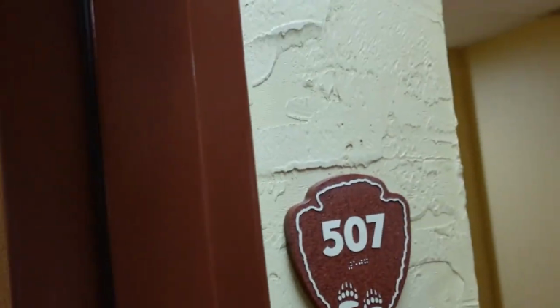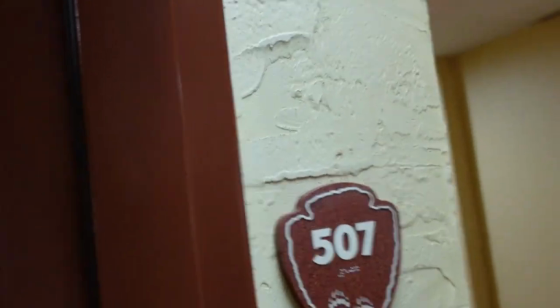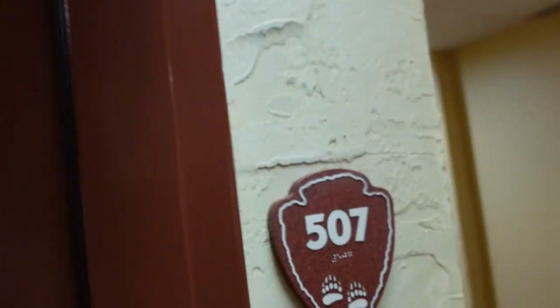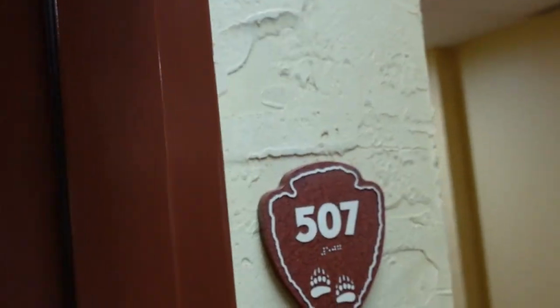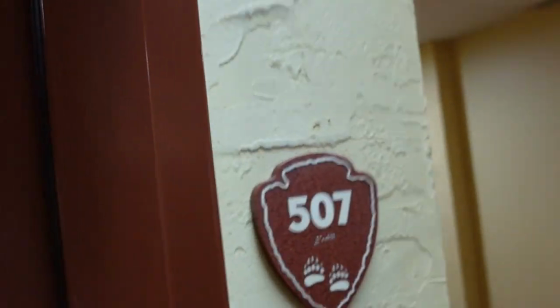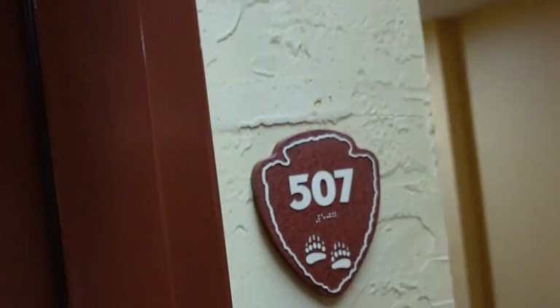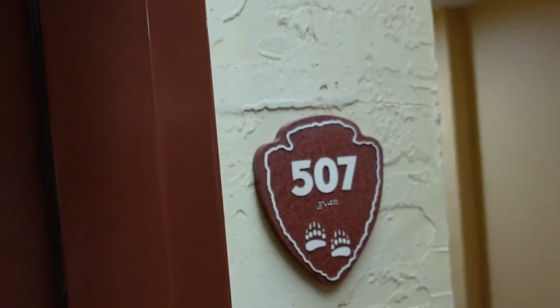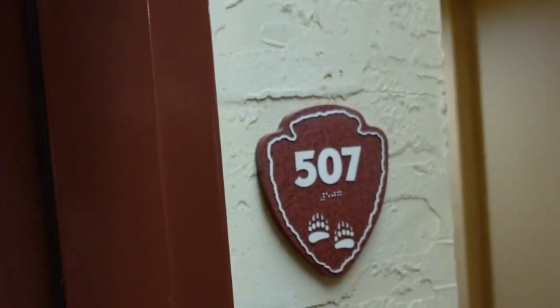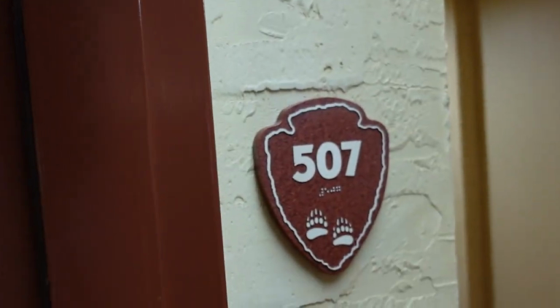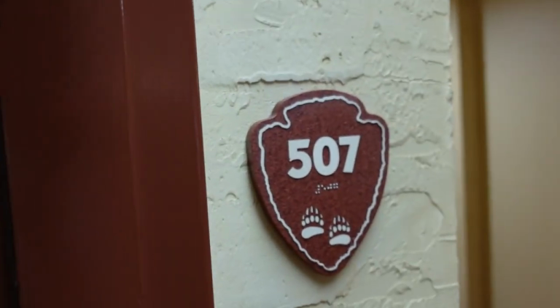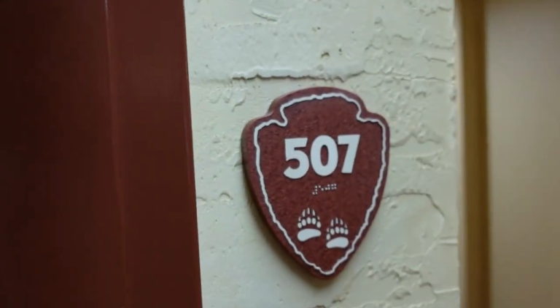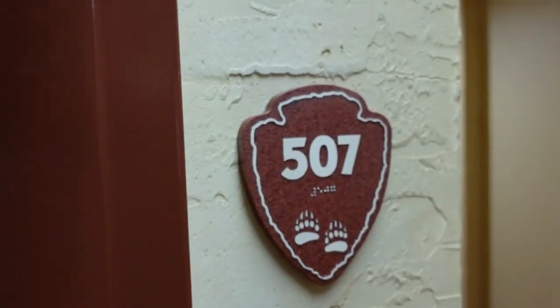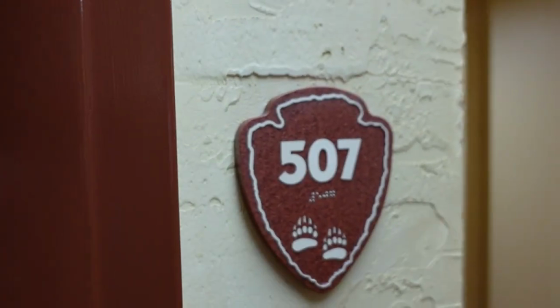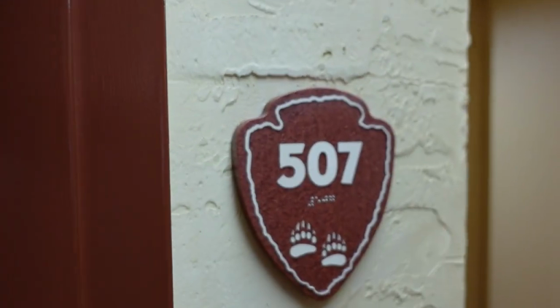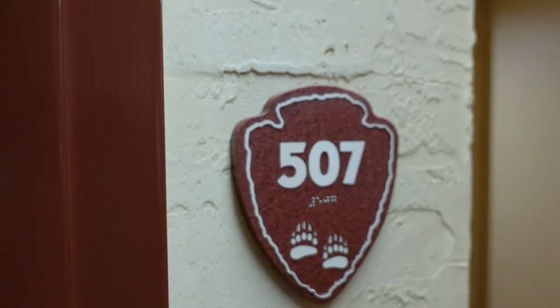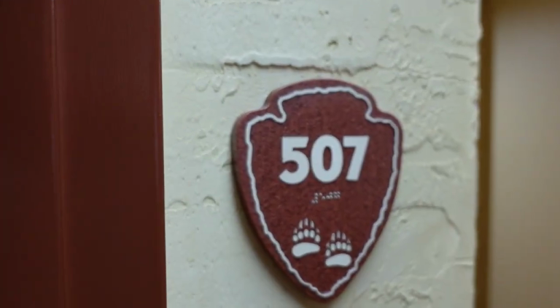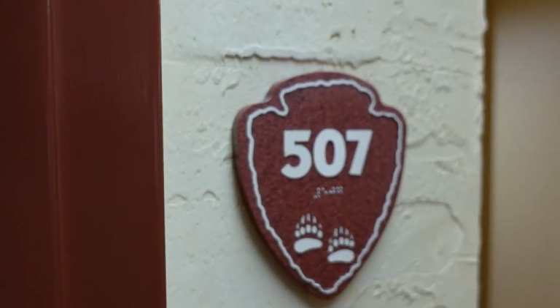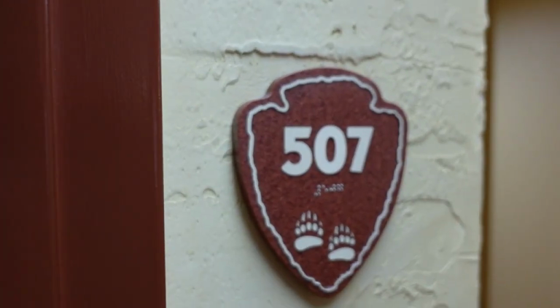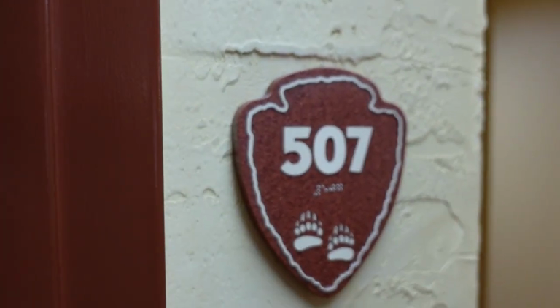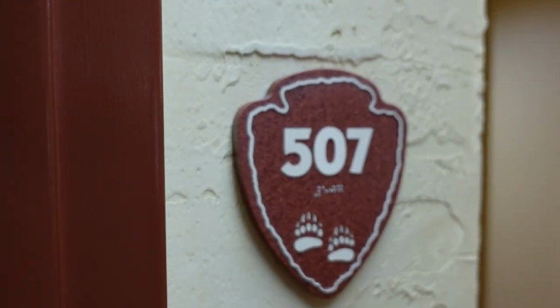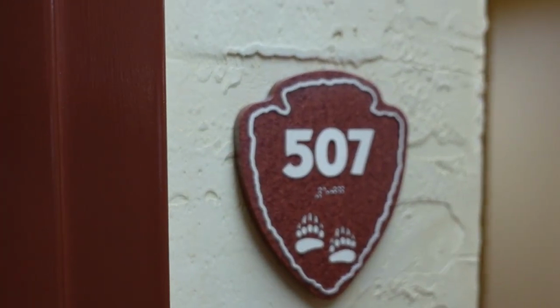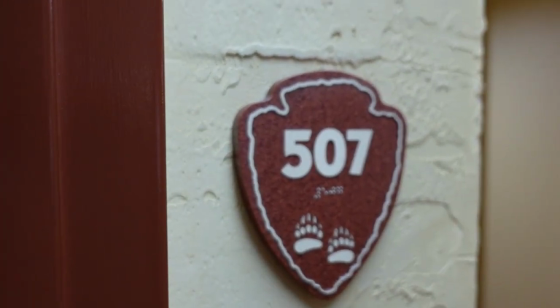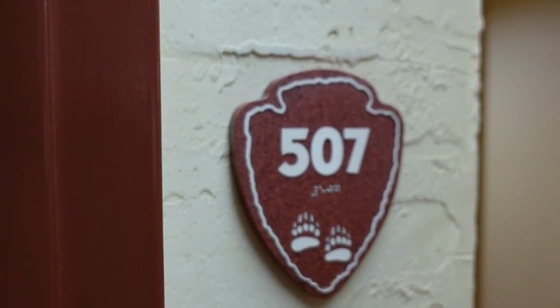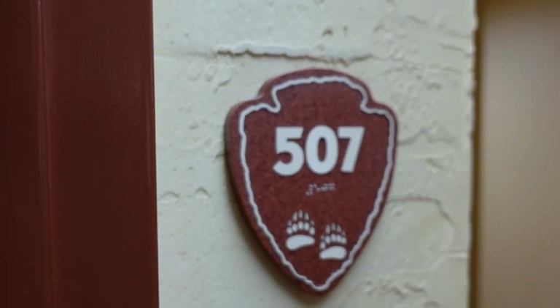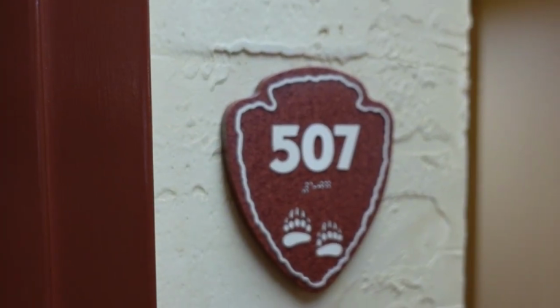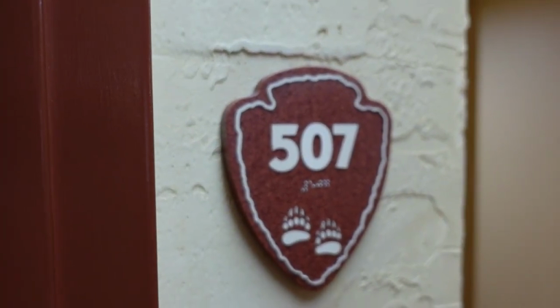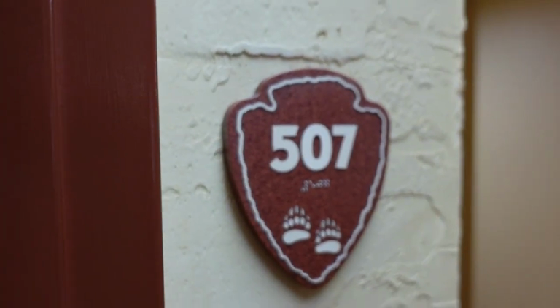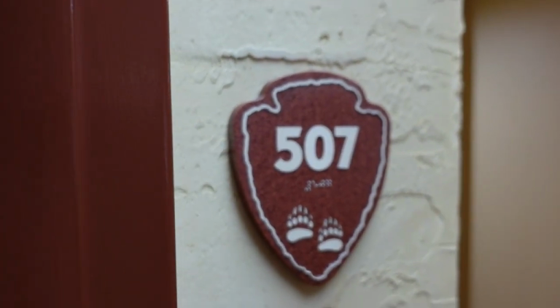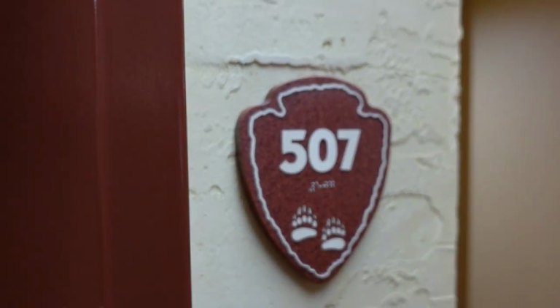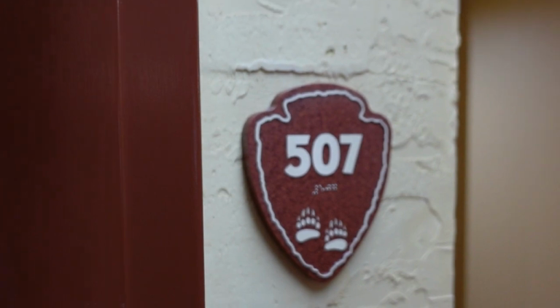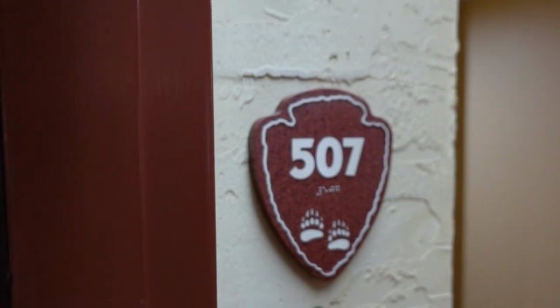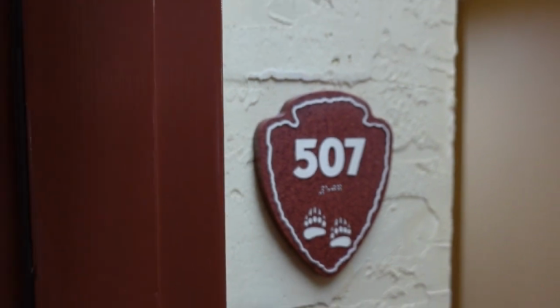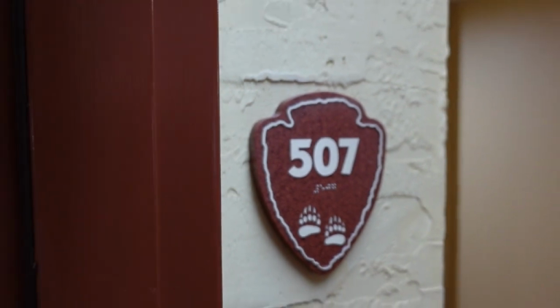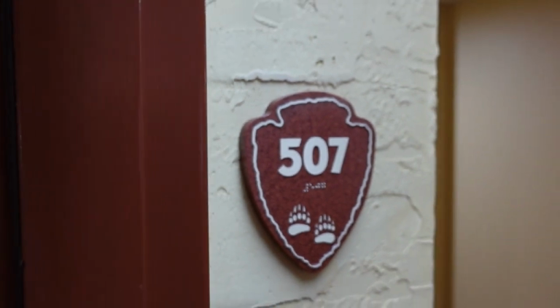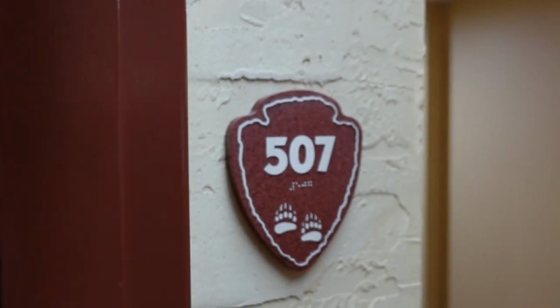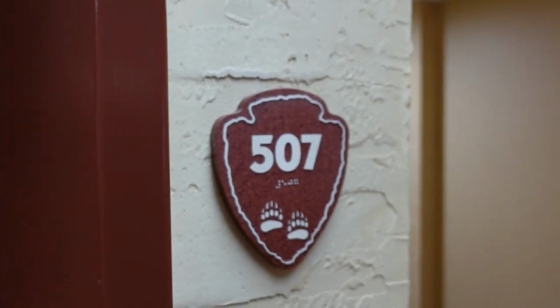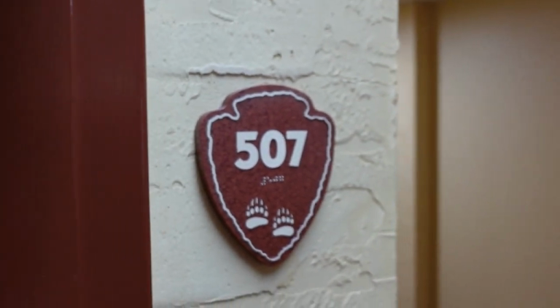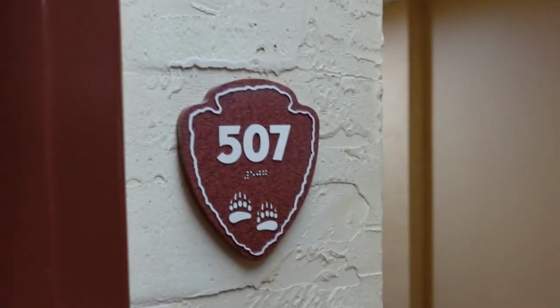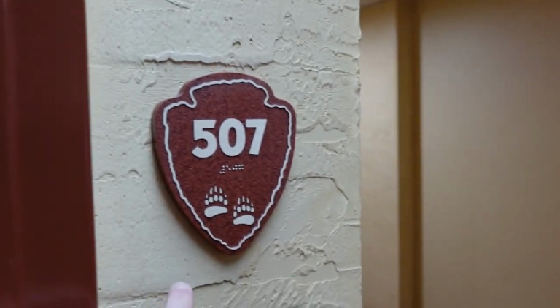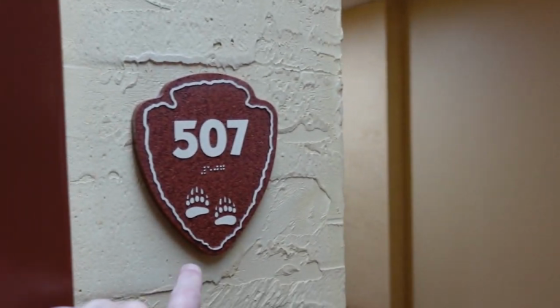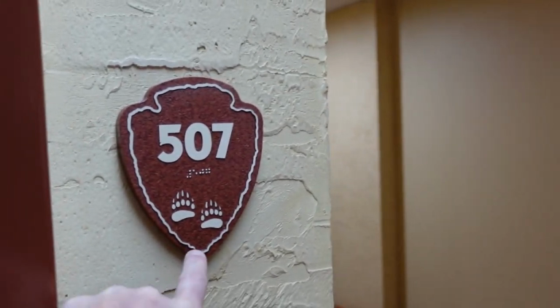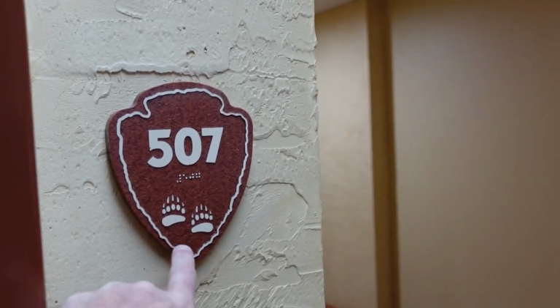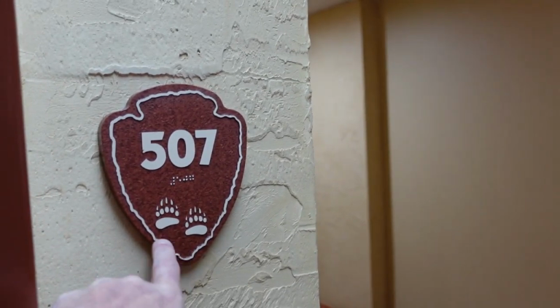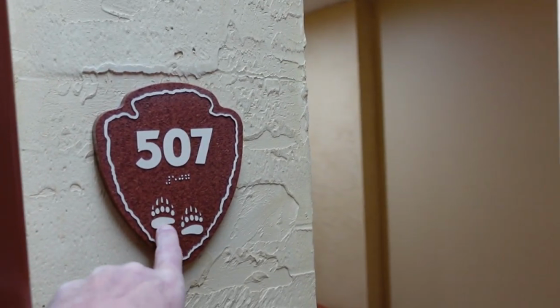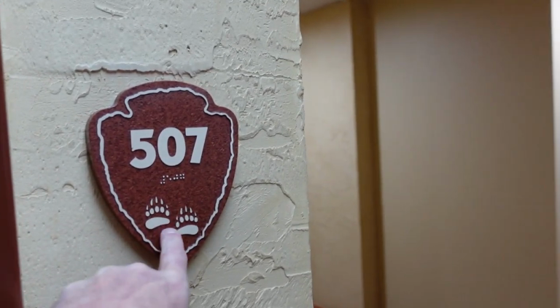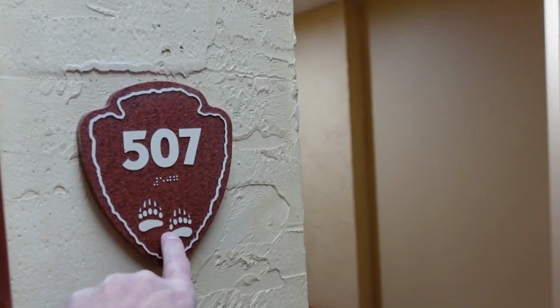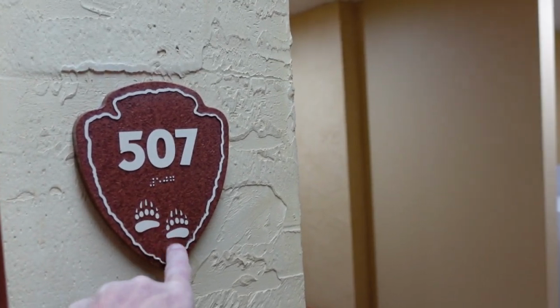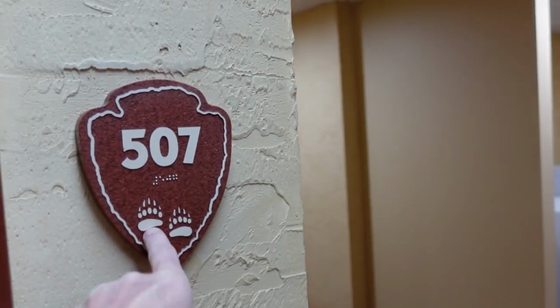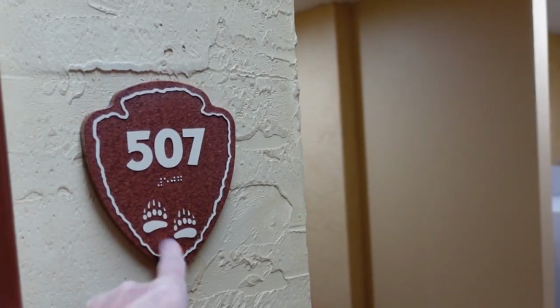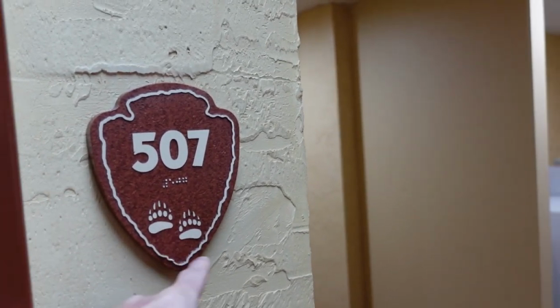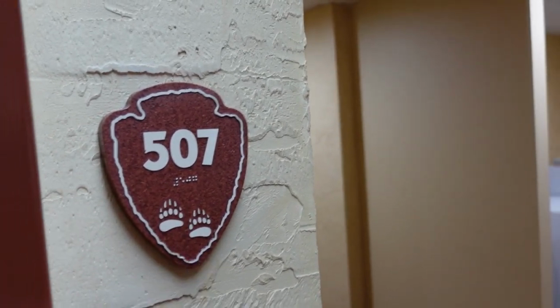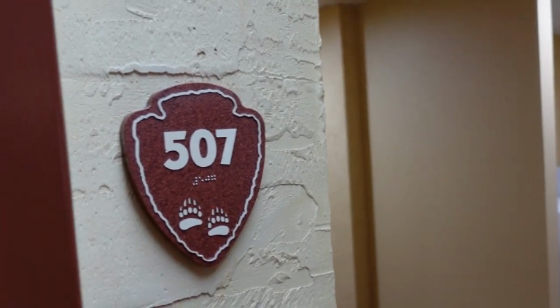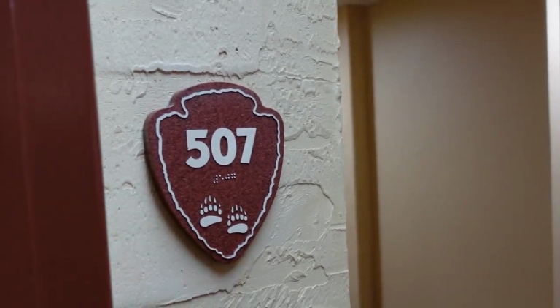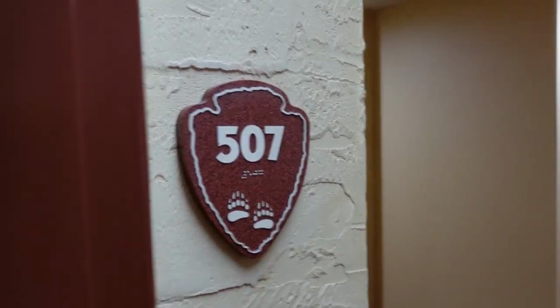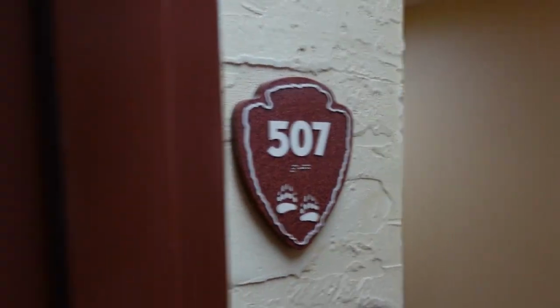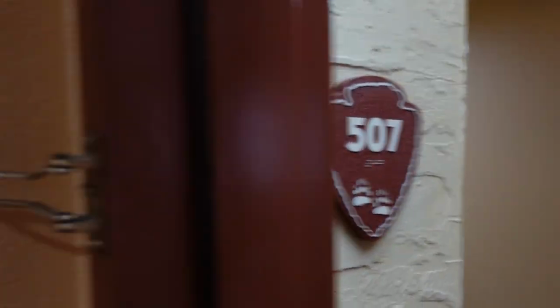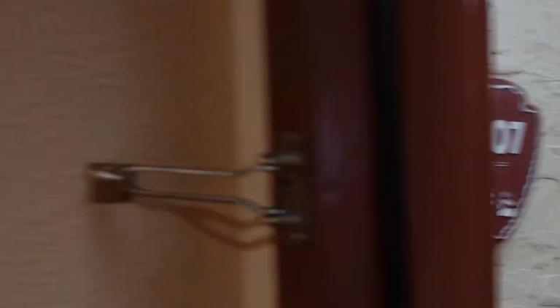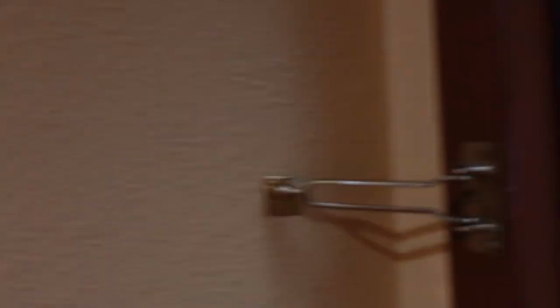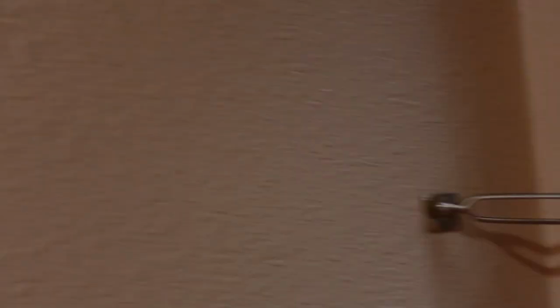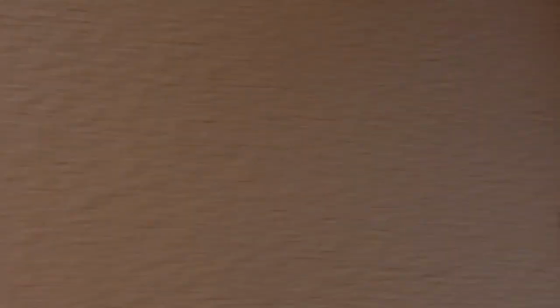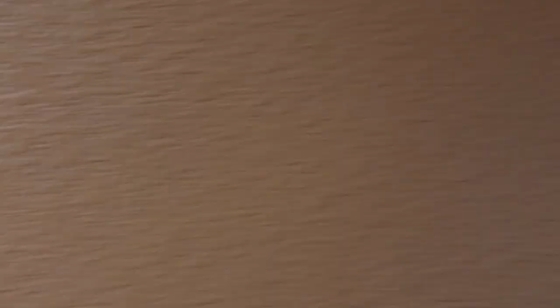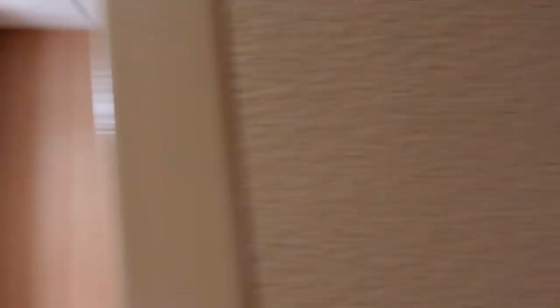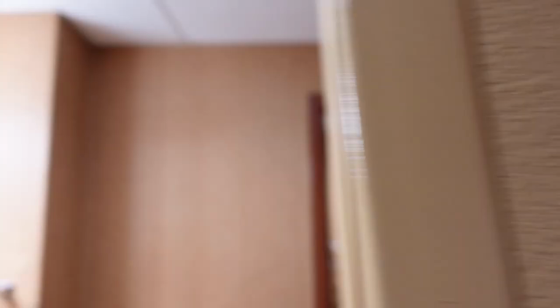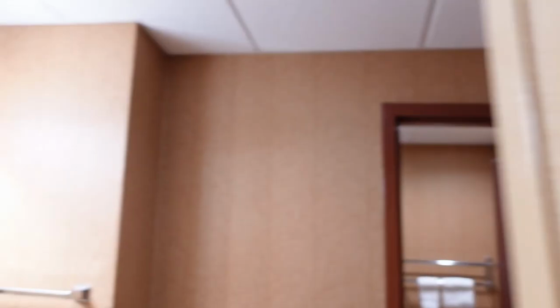We are in room 507. They've got the theming all throughout — Bear Paws — right there on the door.